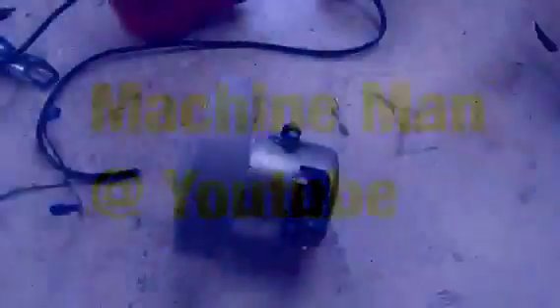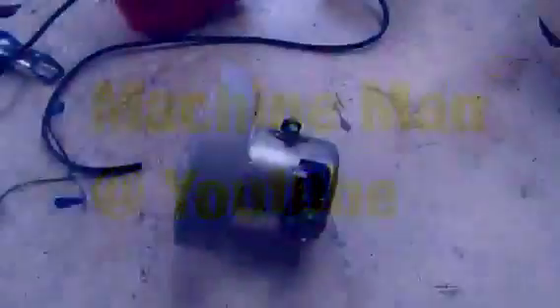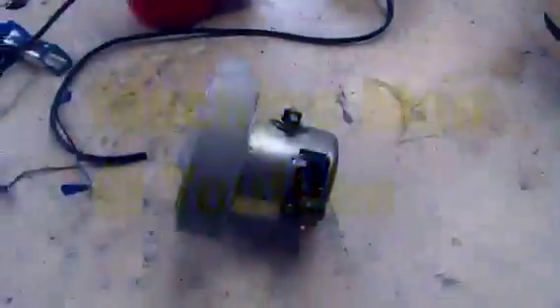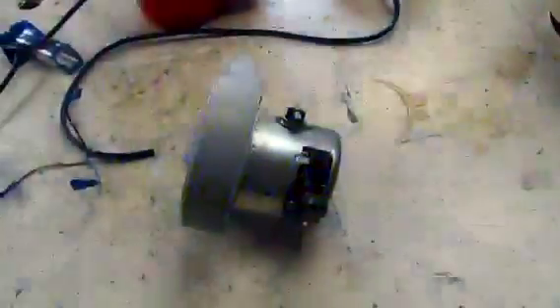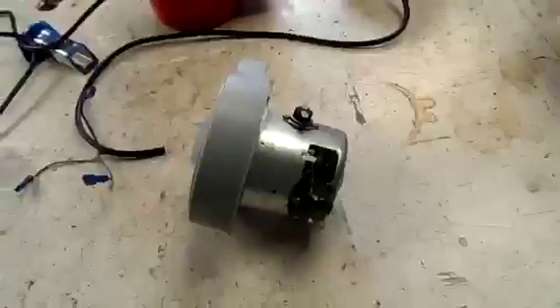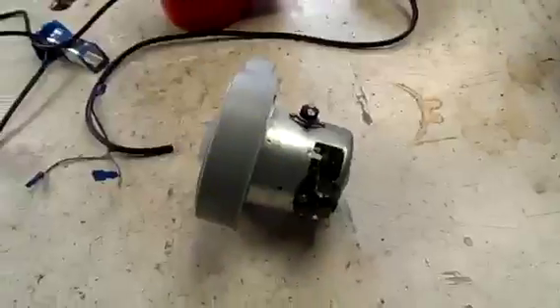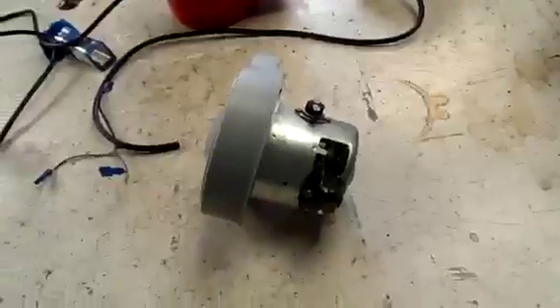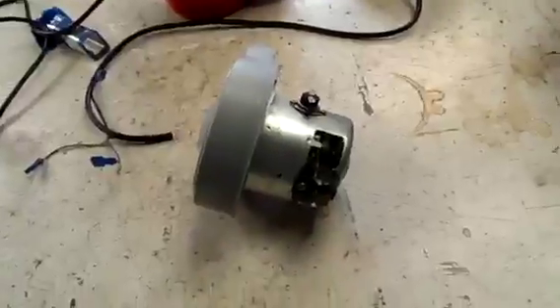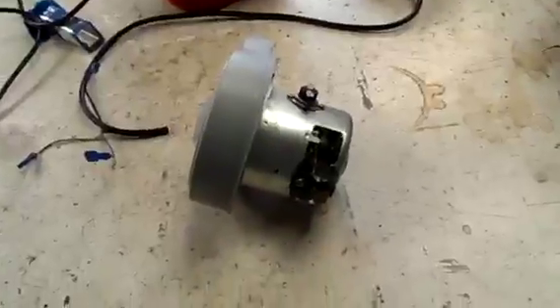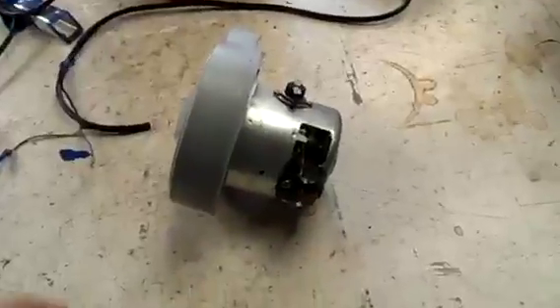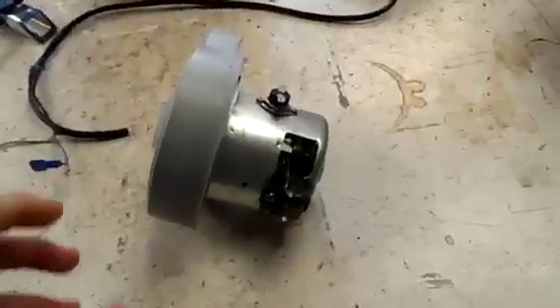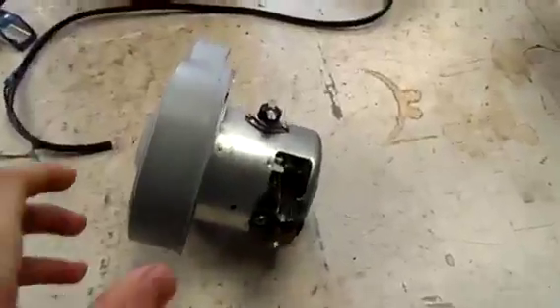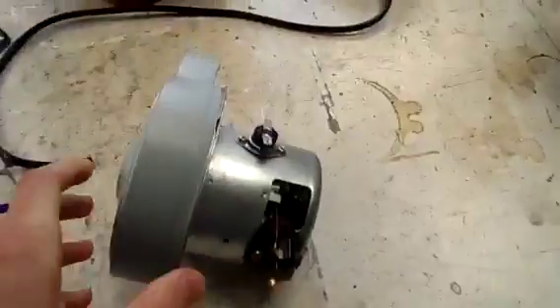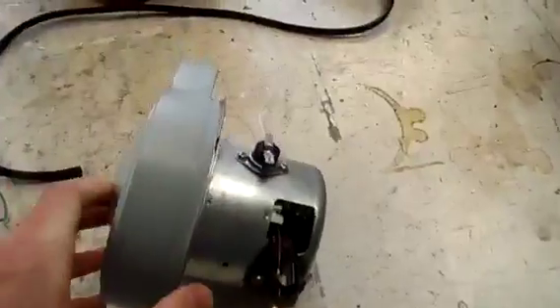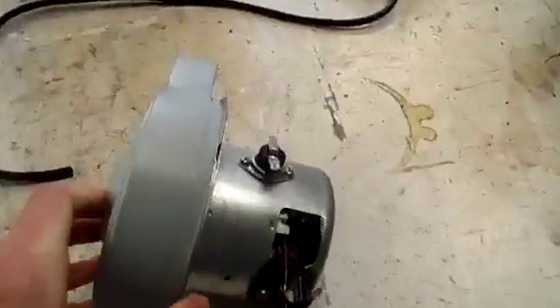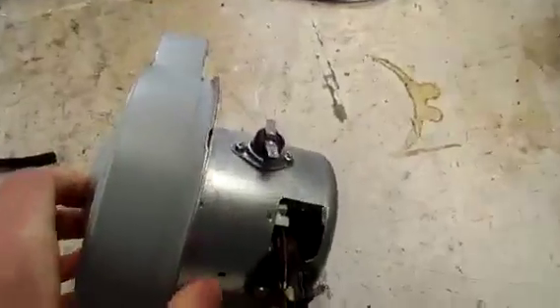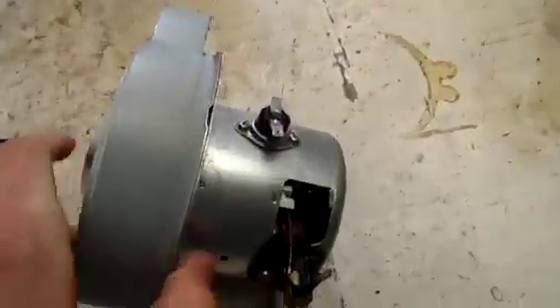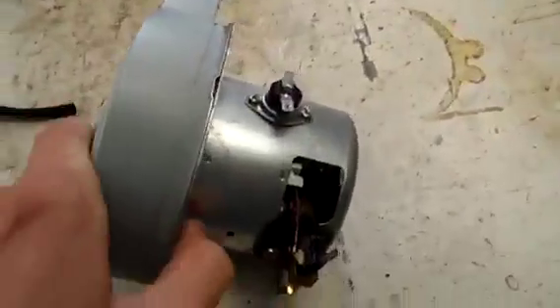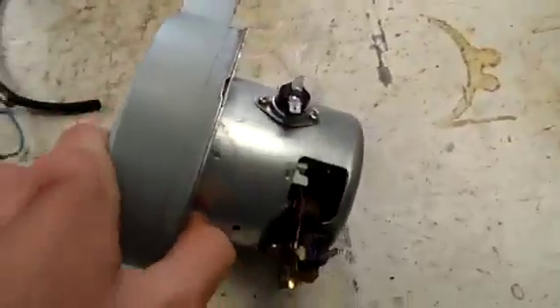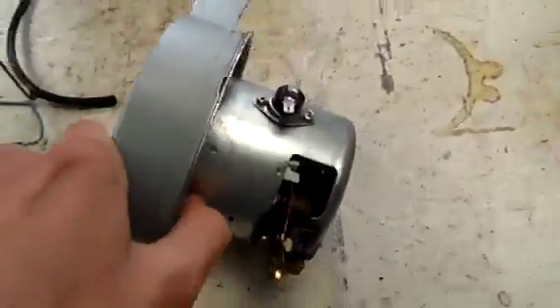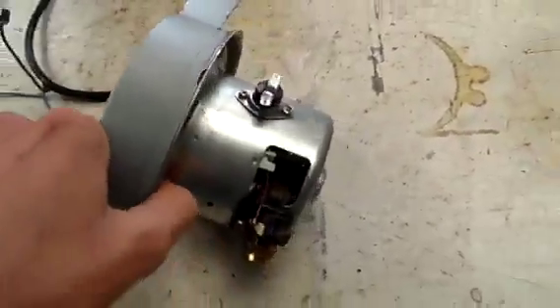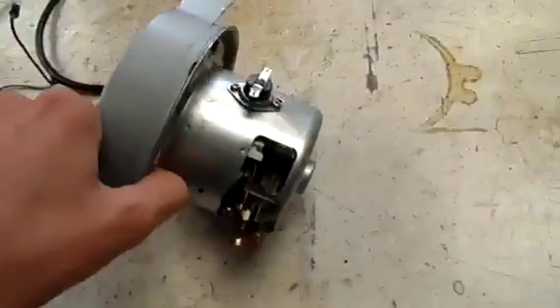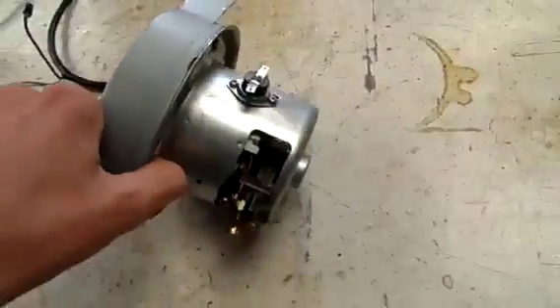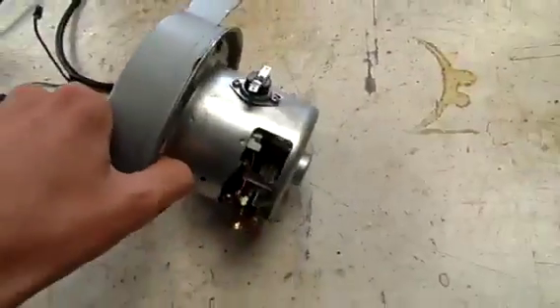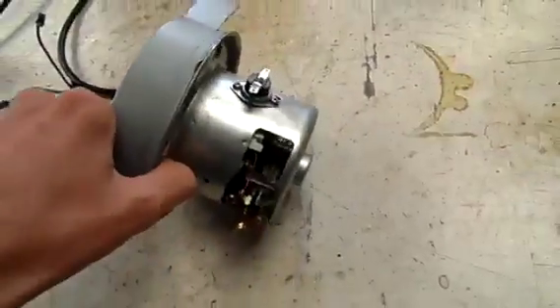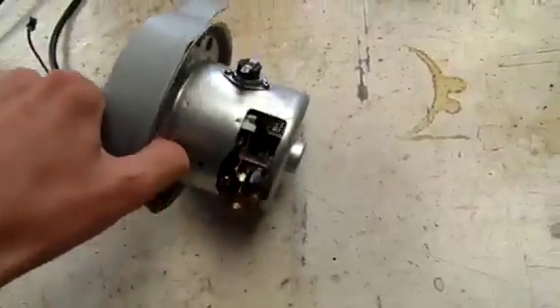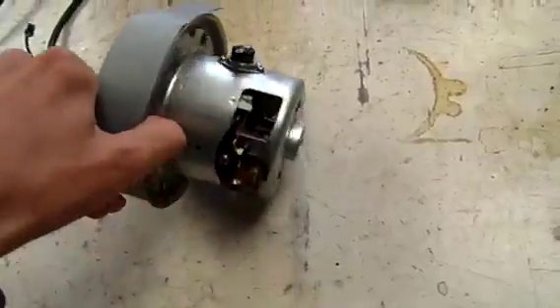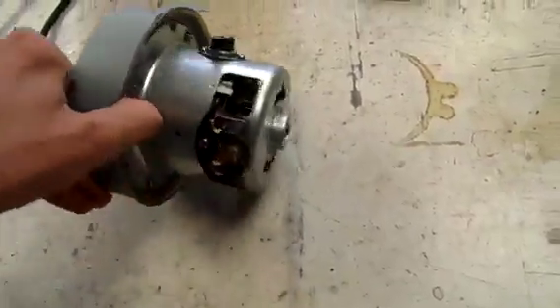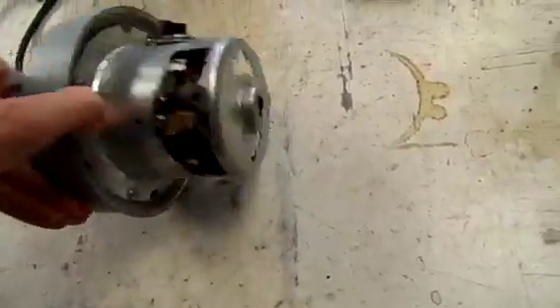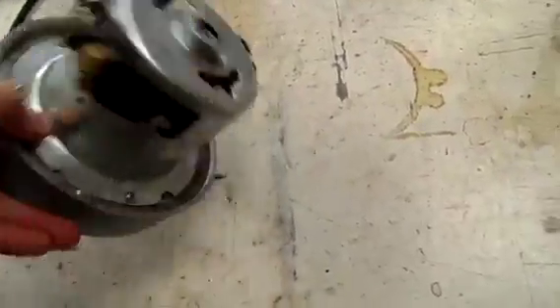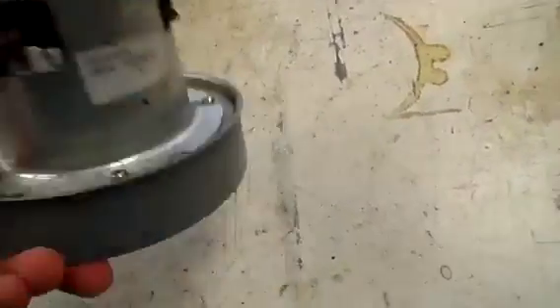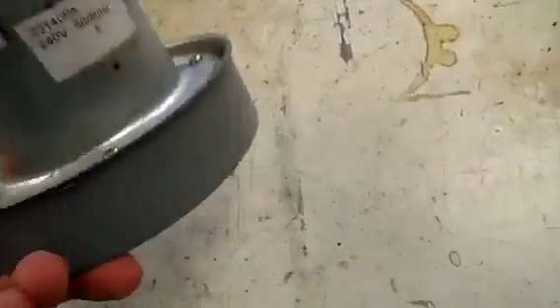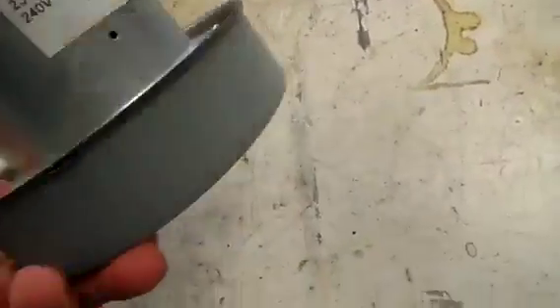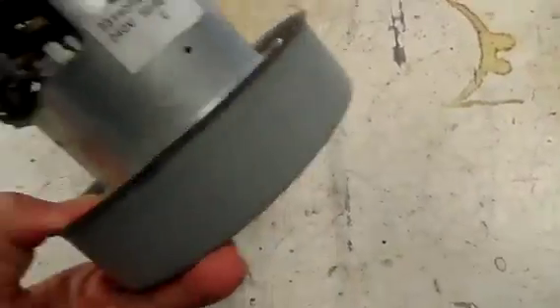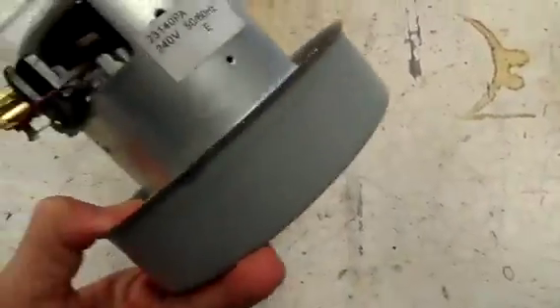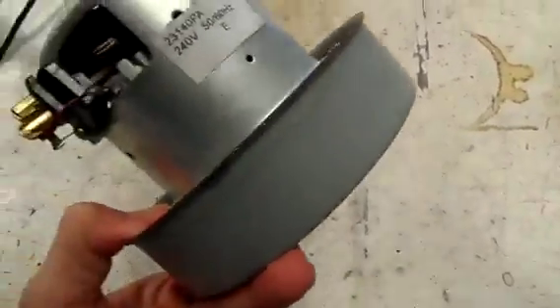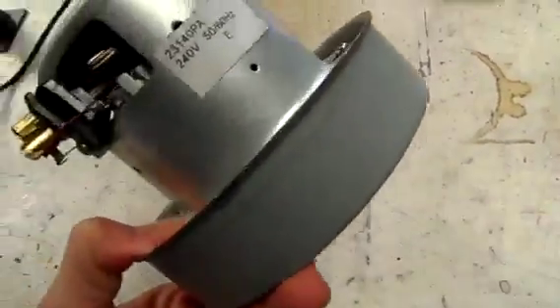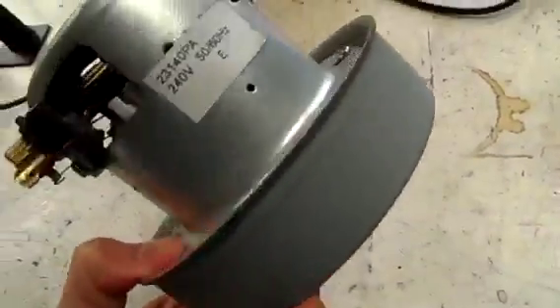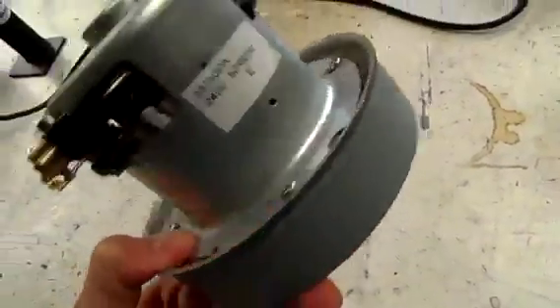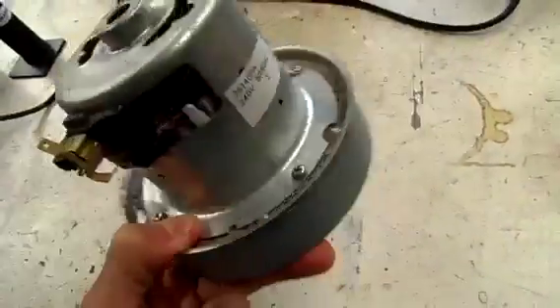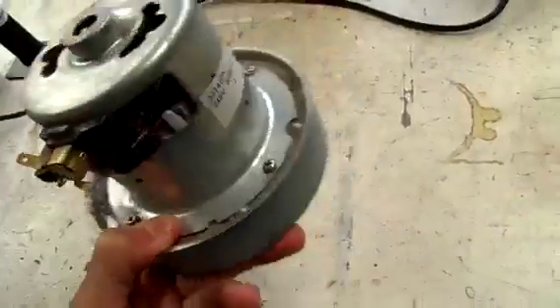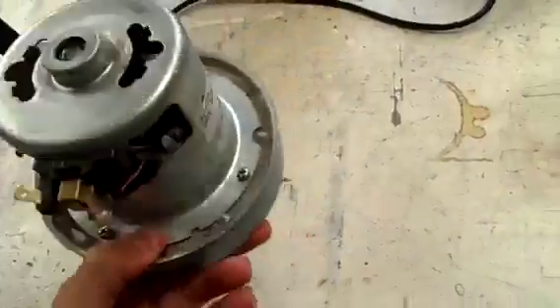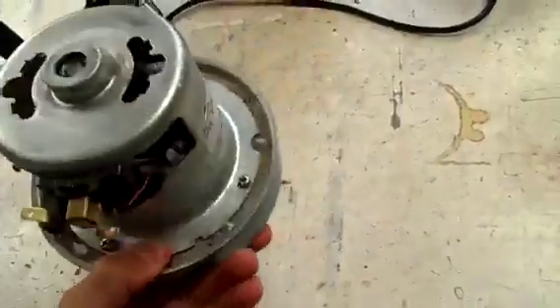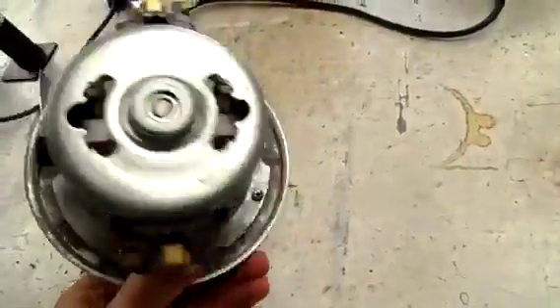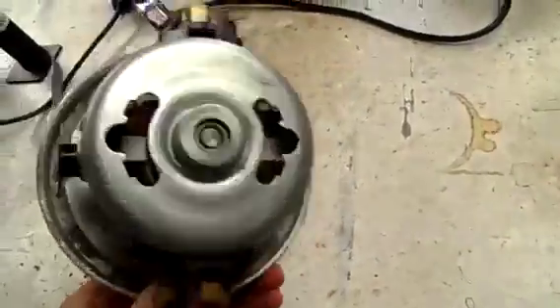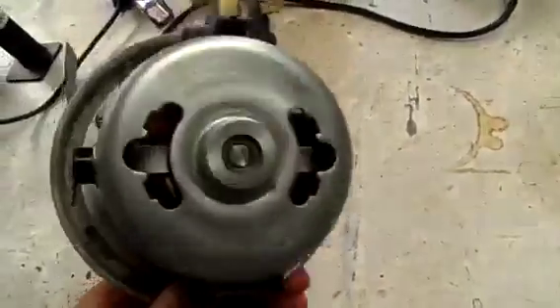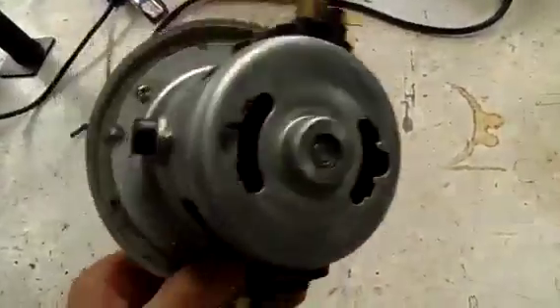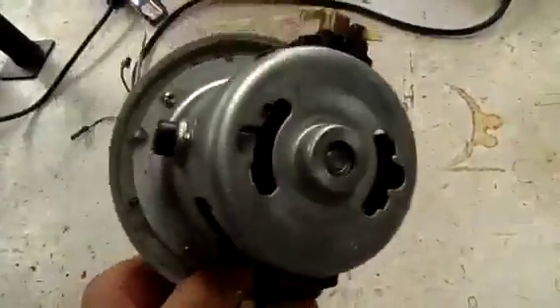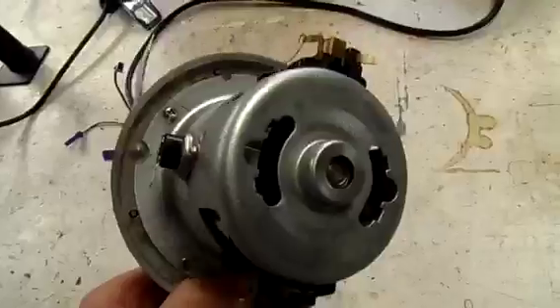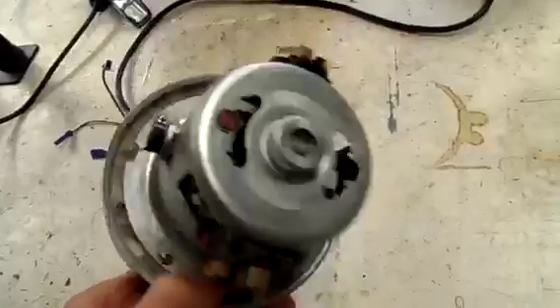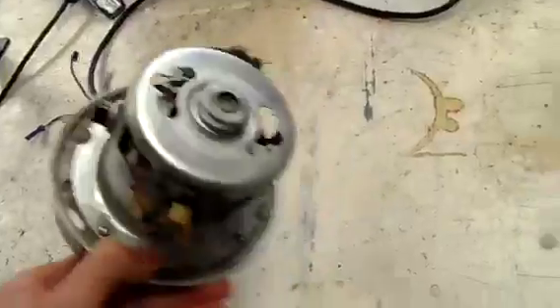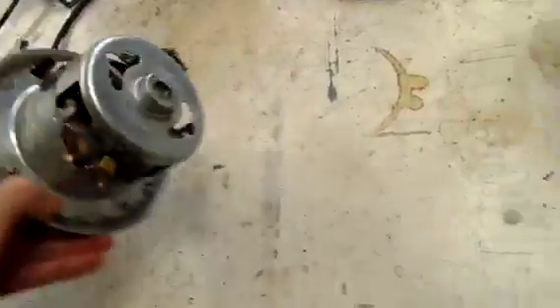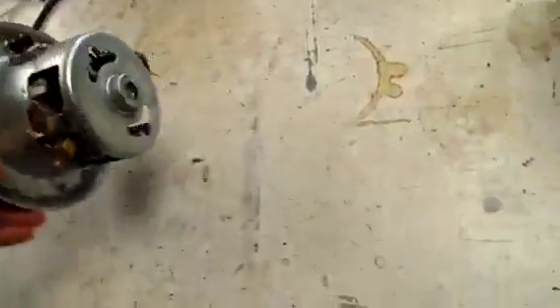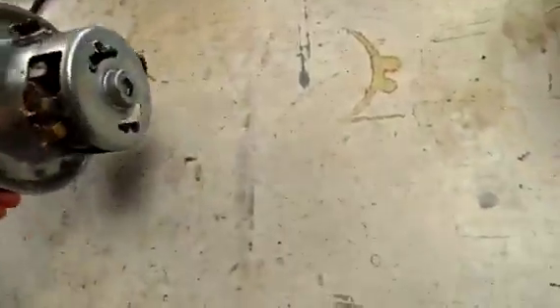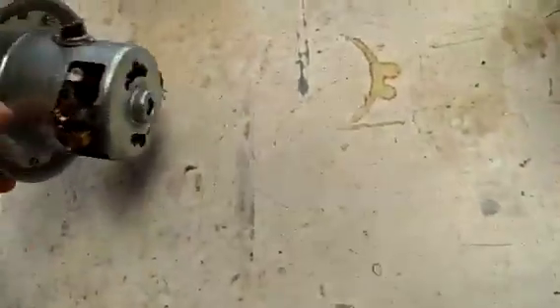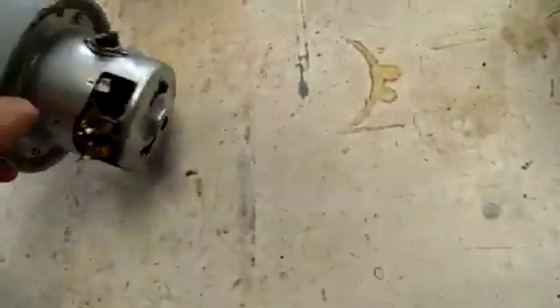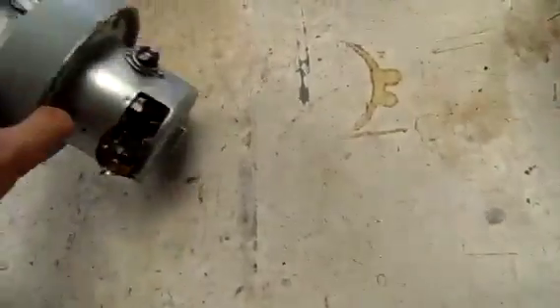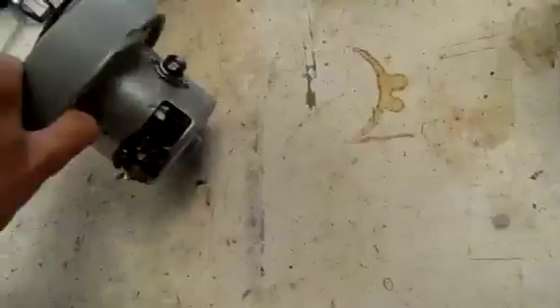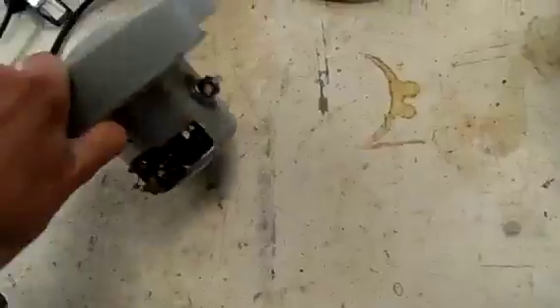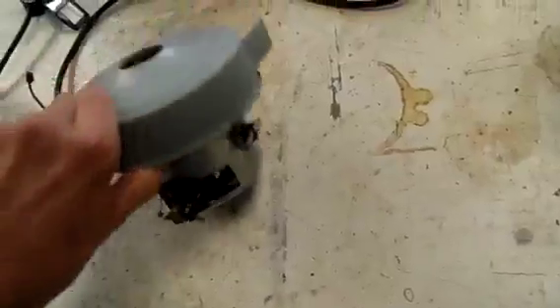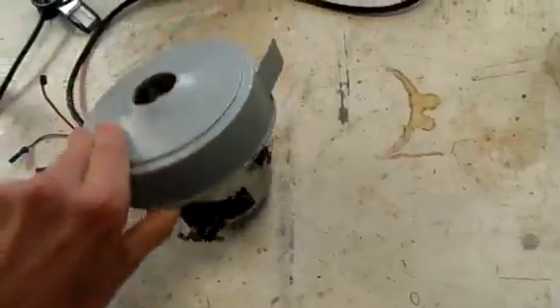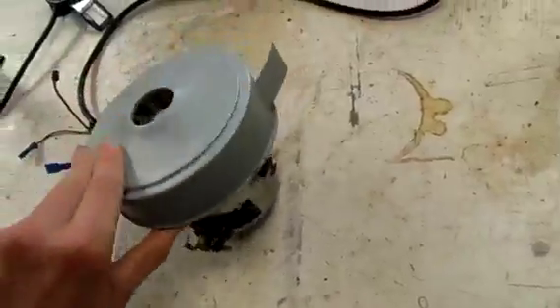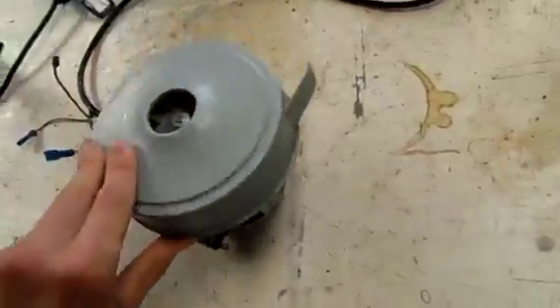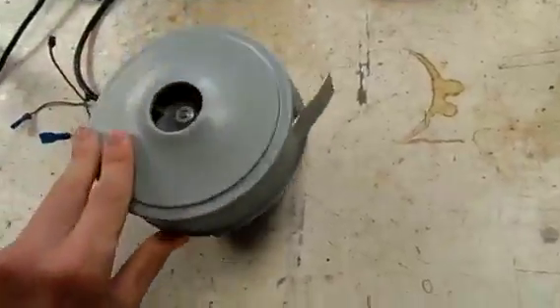G'day everybody. For today's bit of harmless dangerous fun, we're going to have a go at converting one of these into an air raid siren.